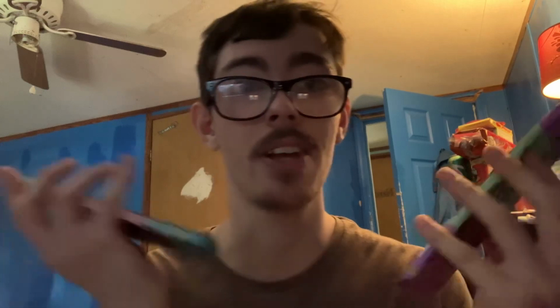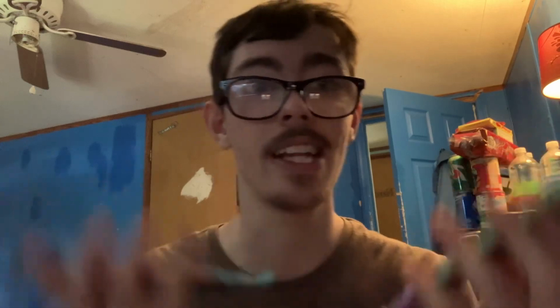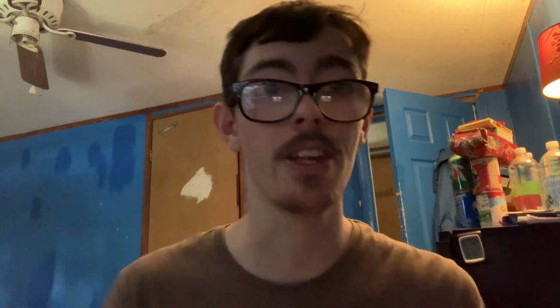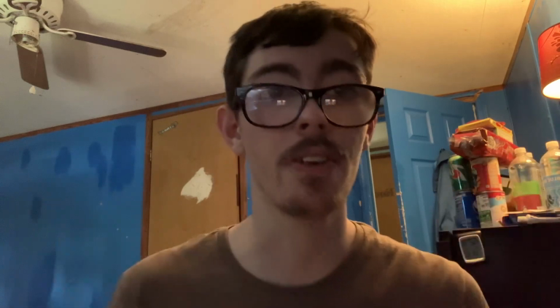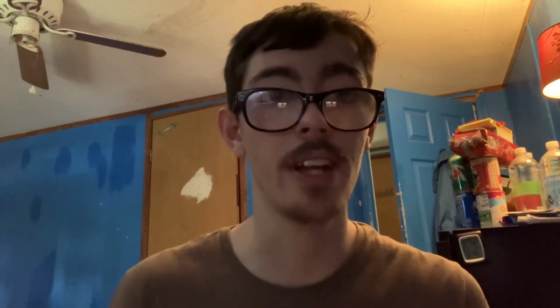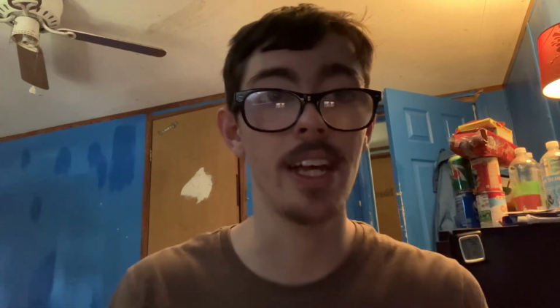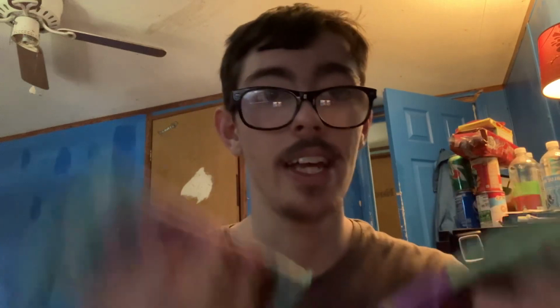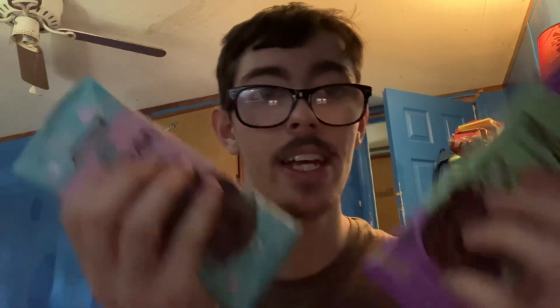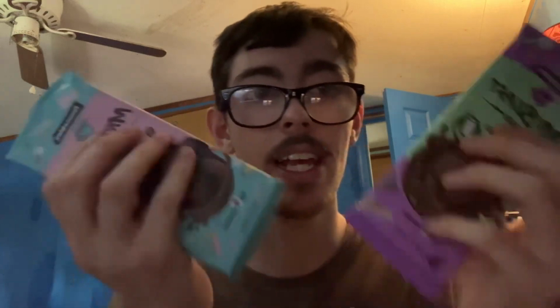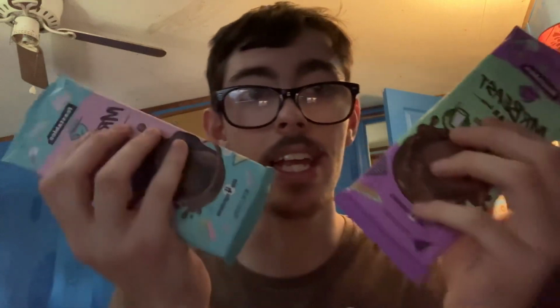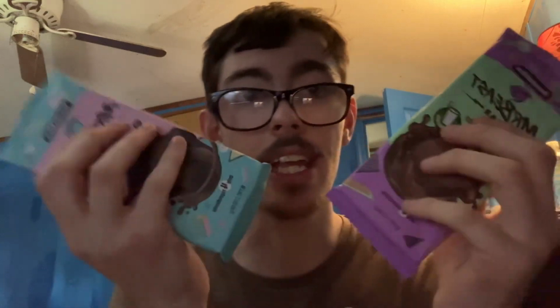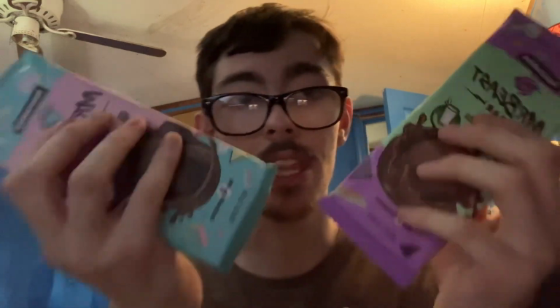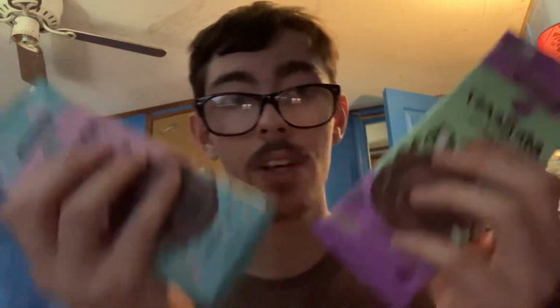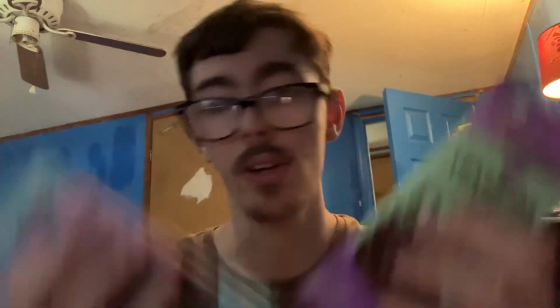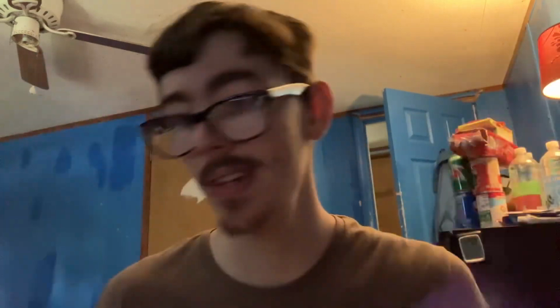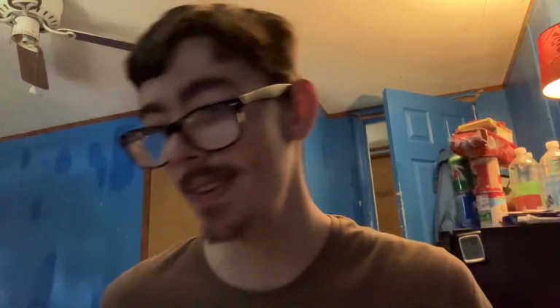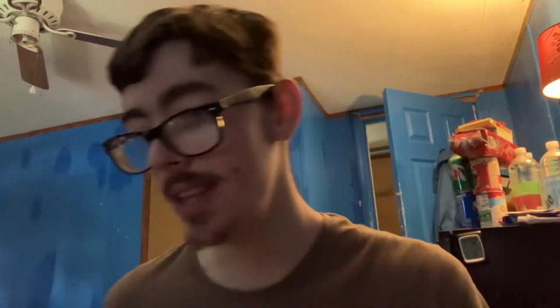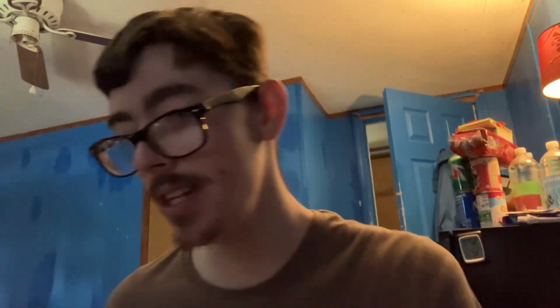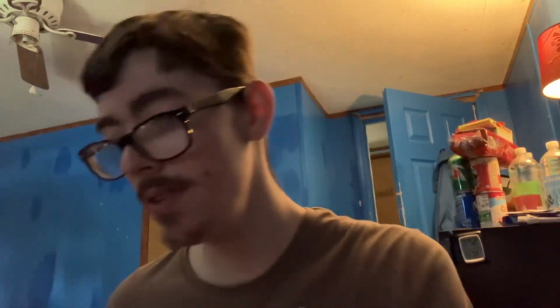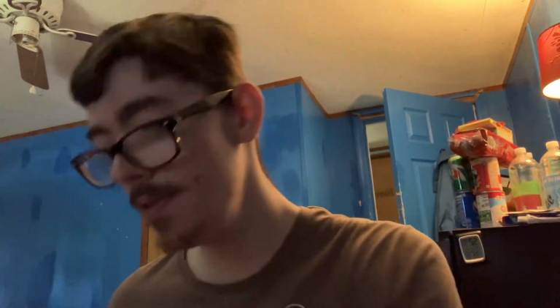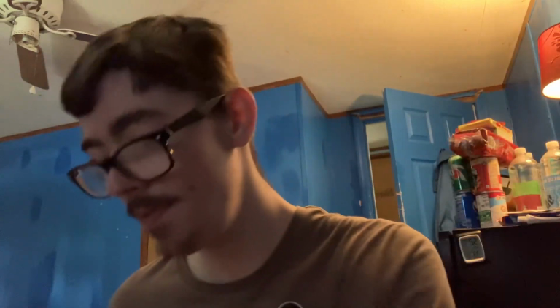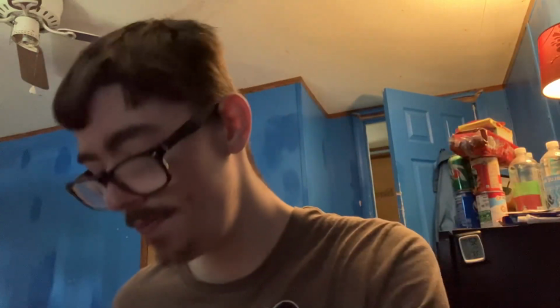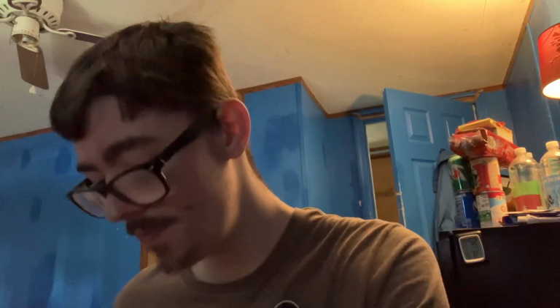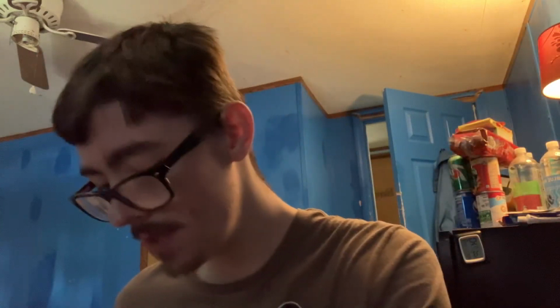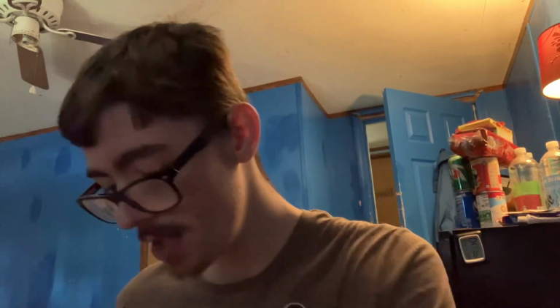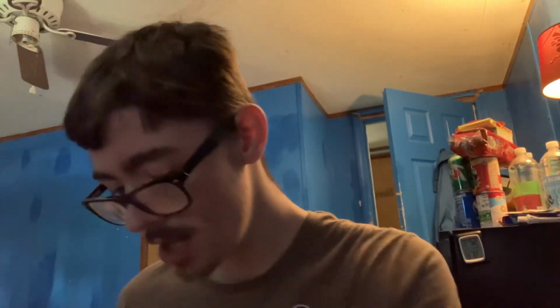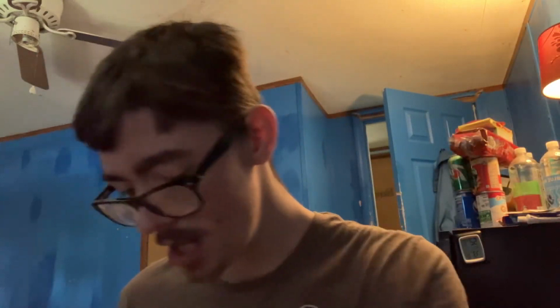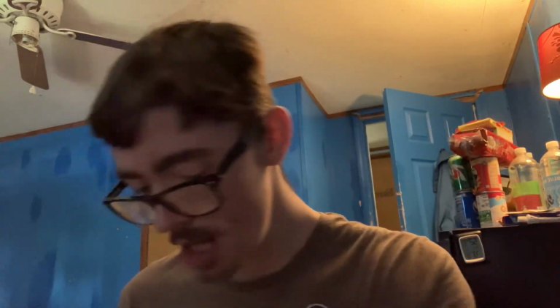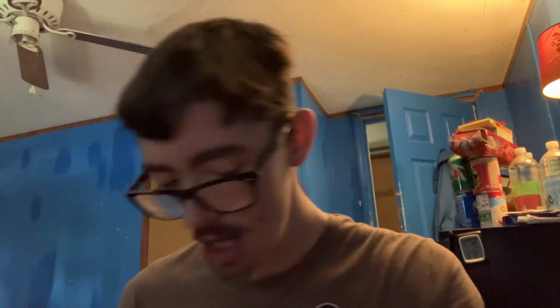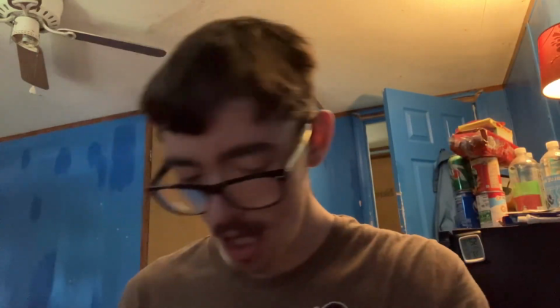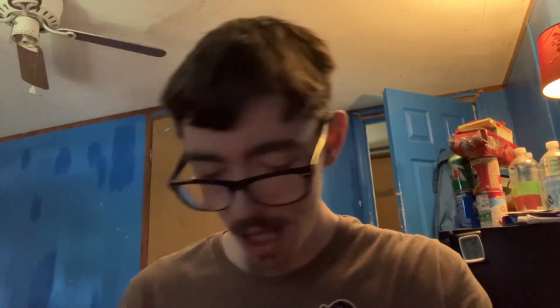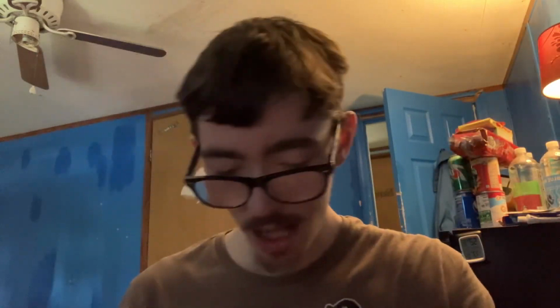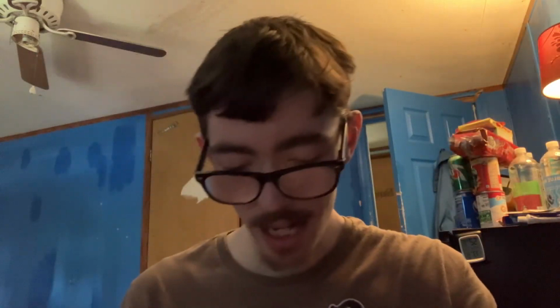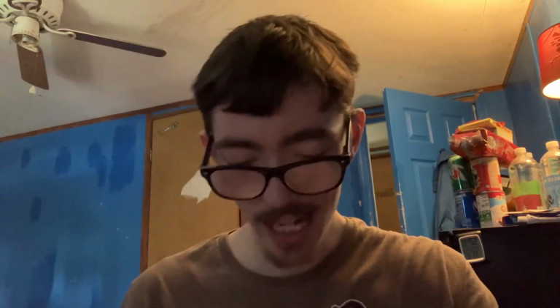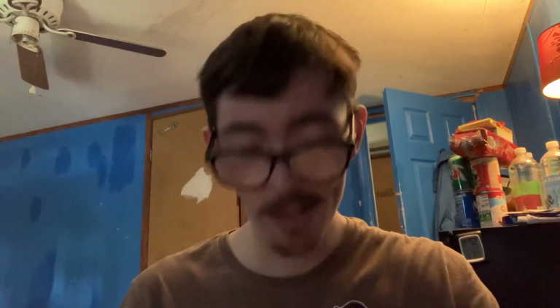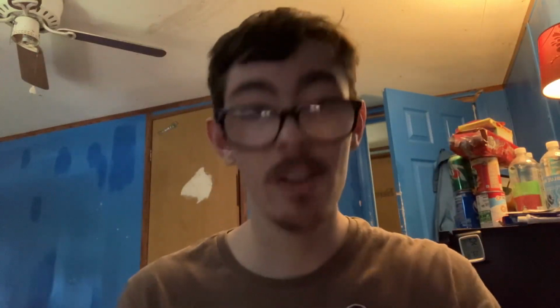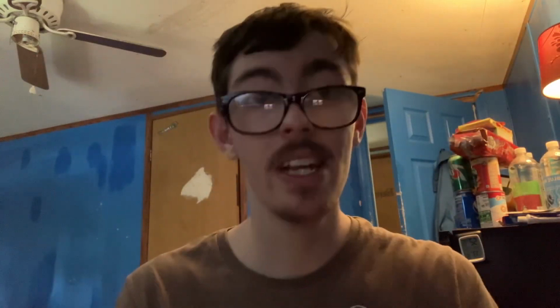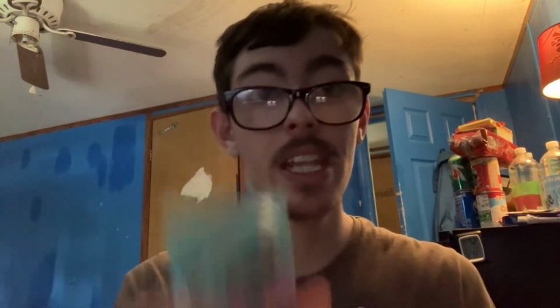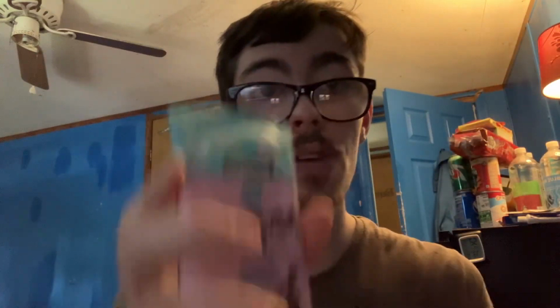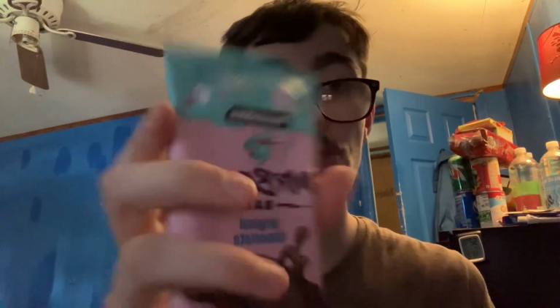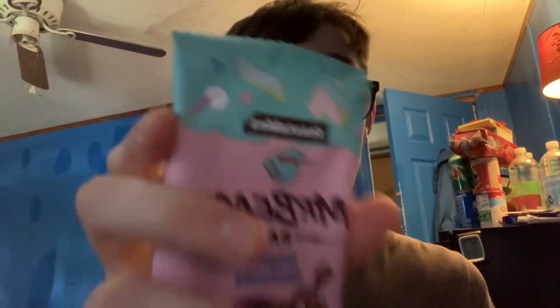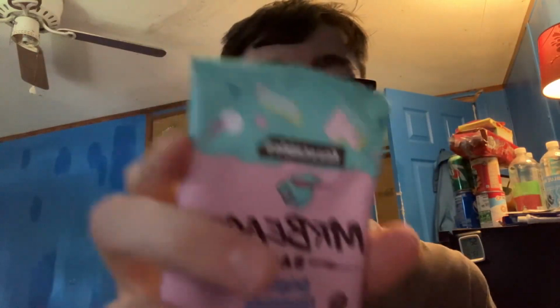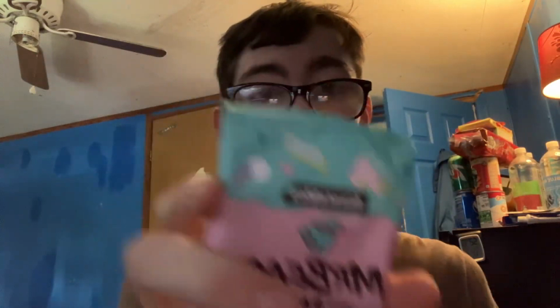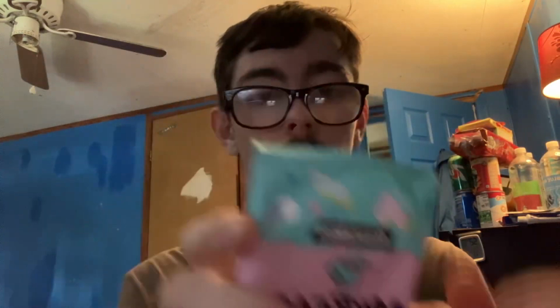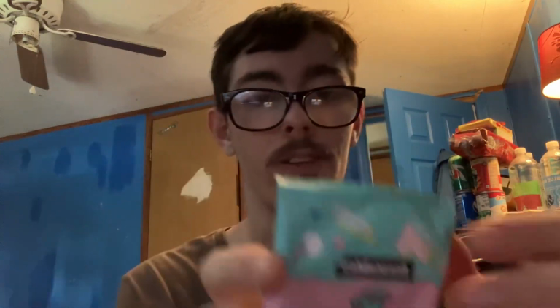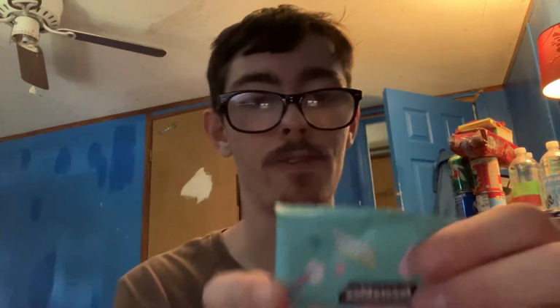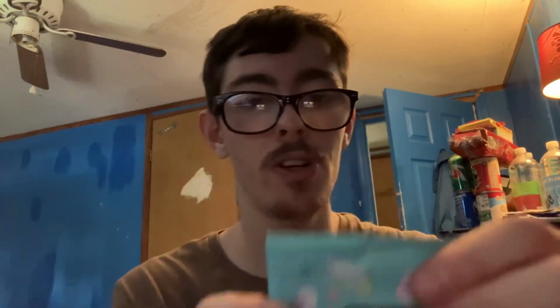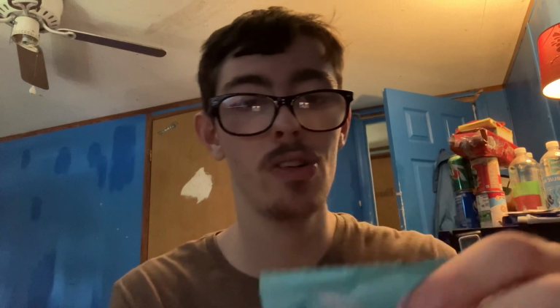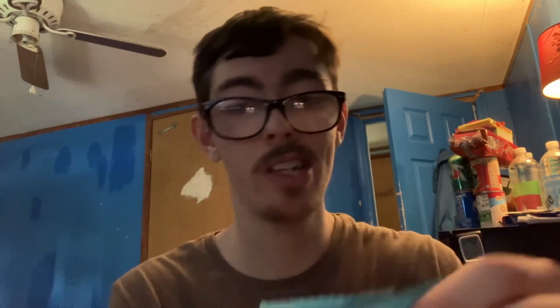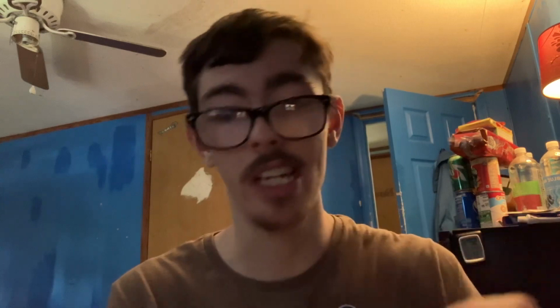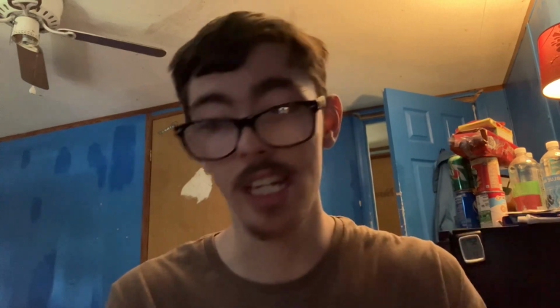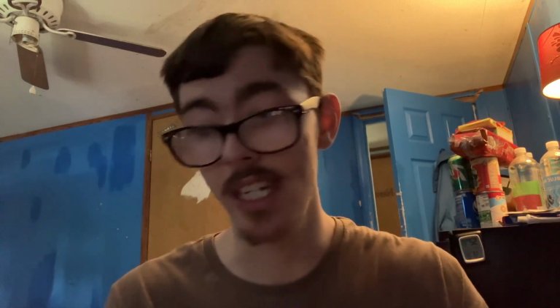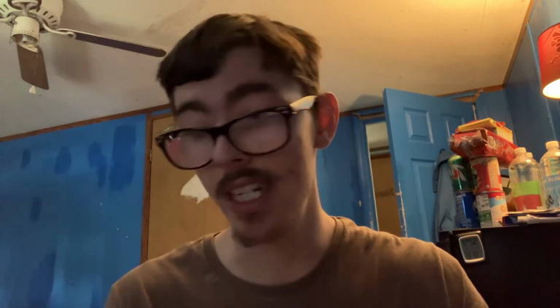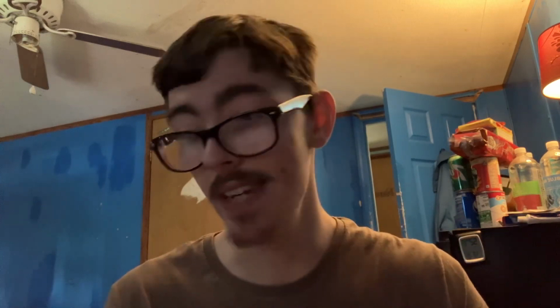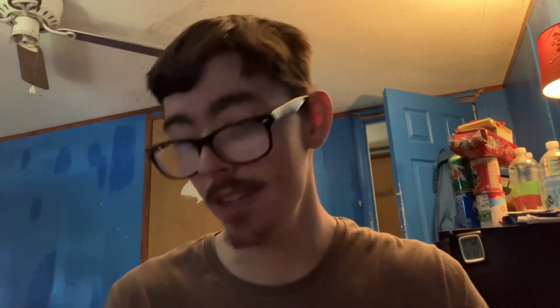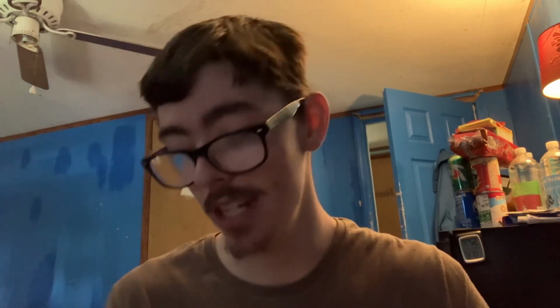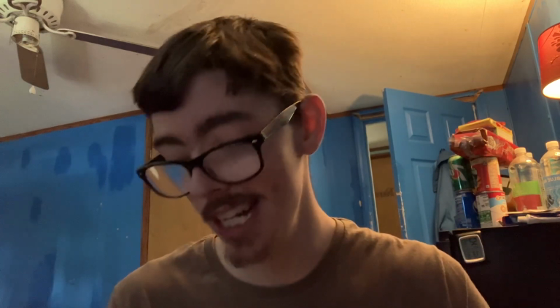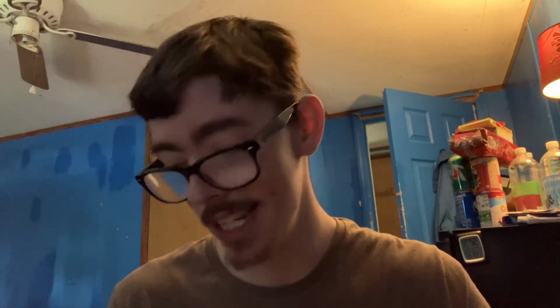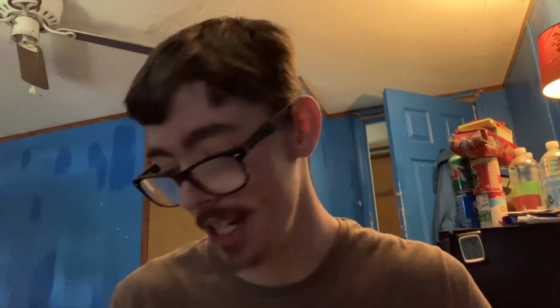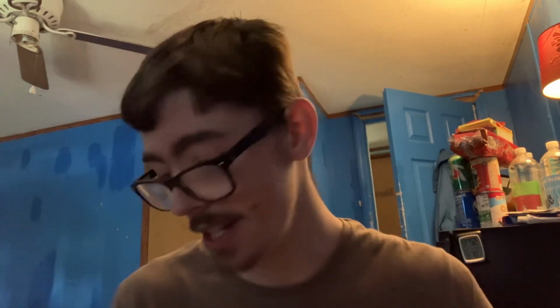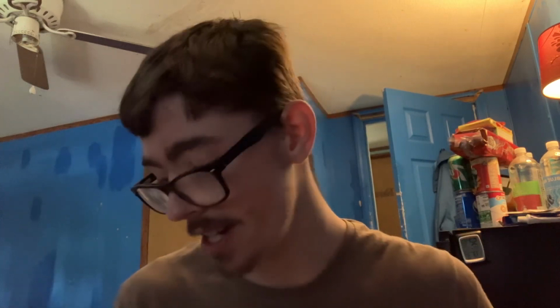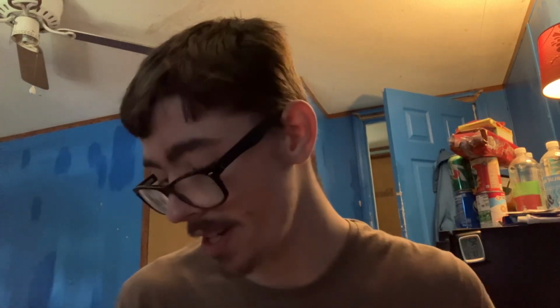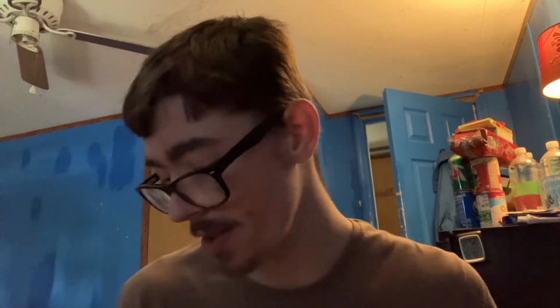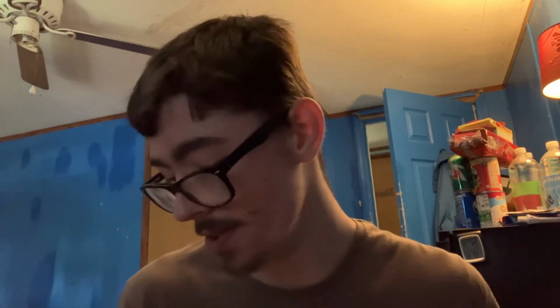So here you guys go — if you guys love MrBeast, you can go ahead and get the codes right there. Let's try the original chocolate and see if it tastes any kind of good.